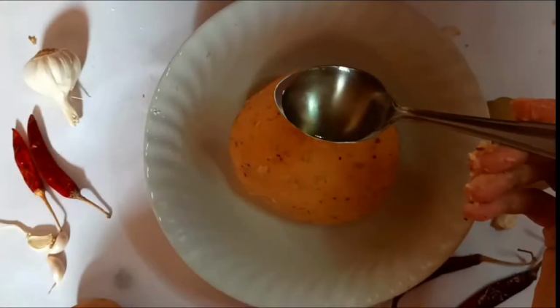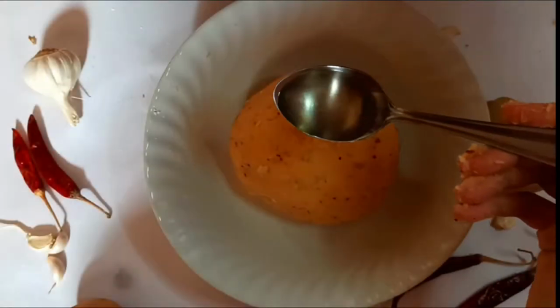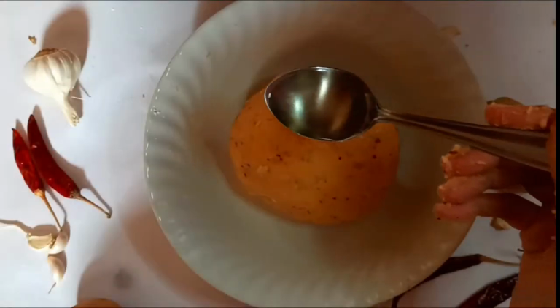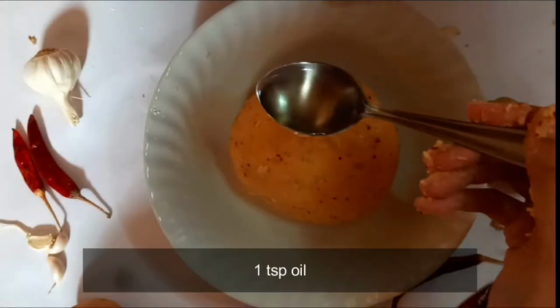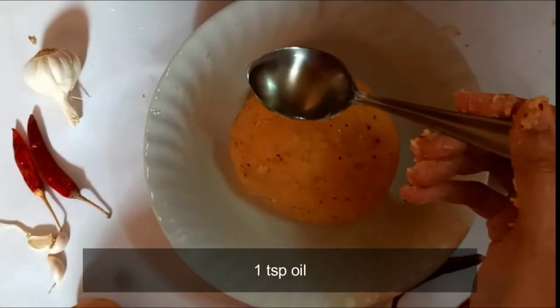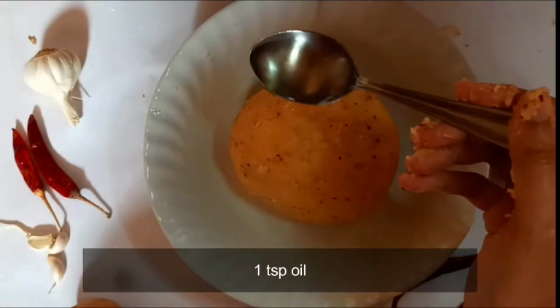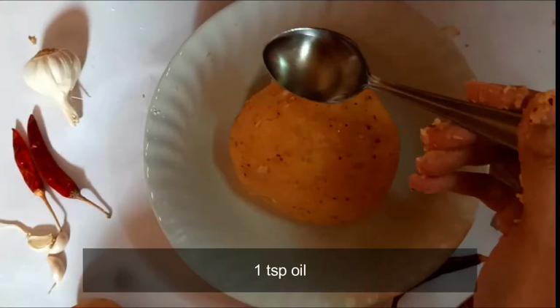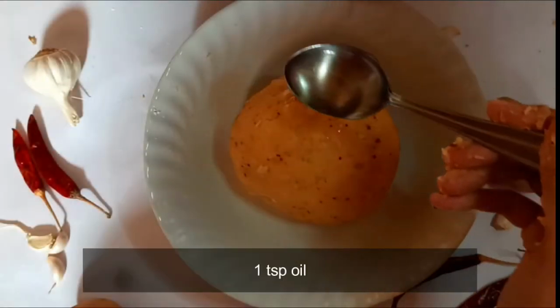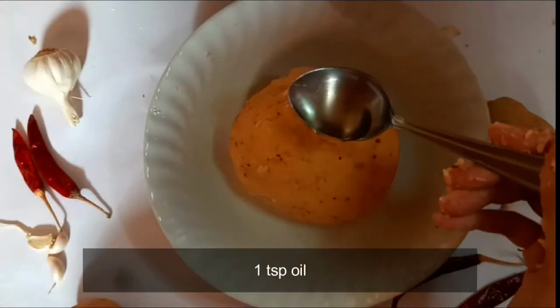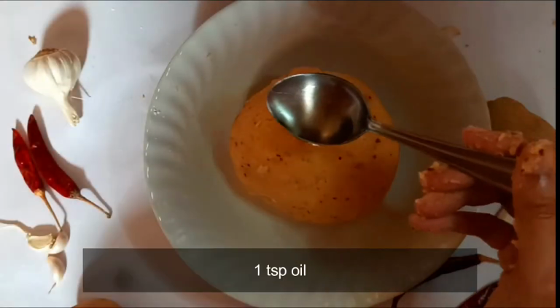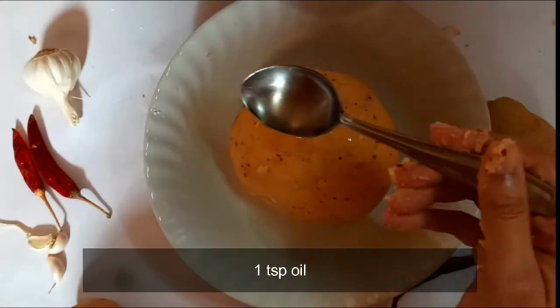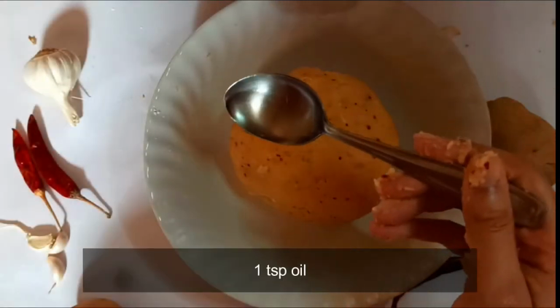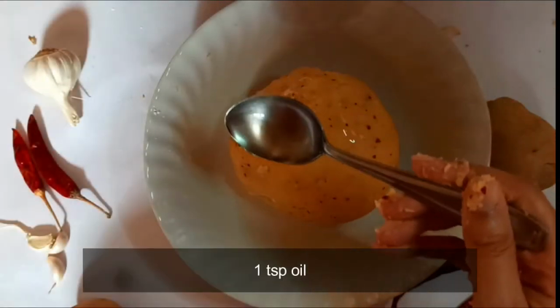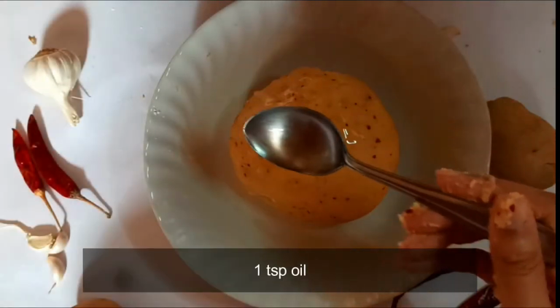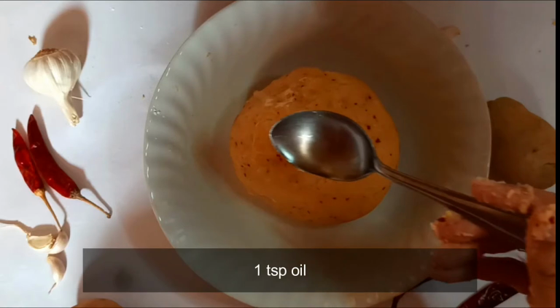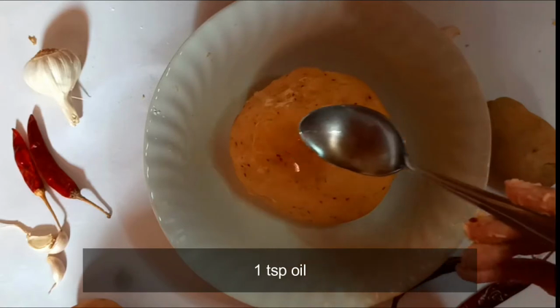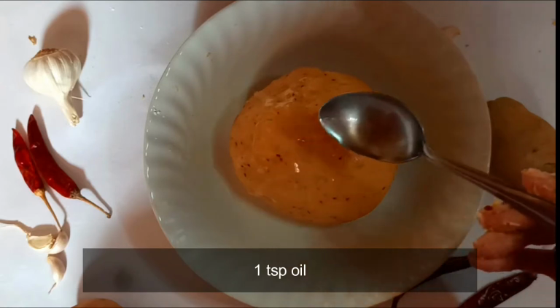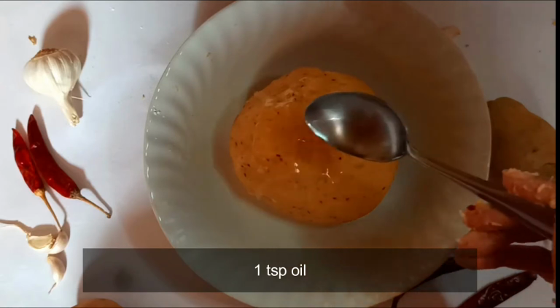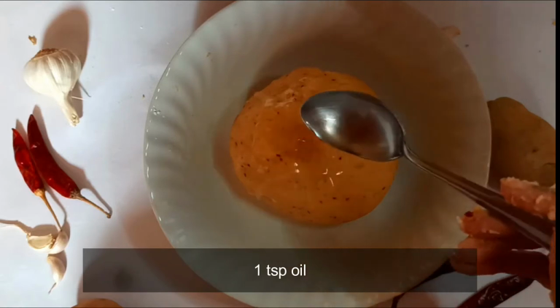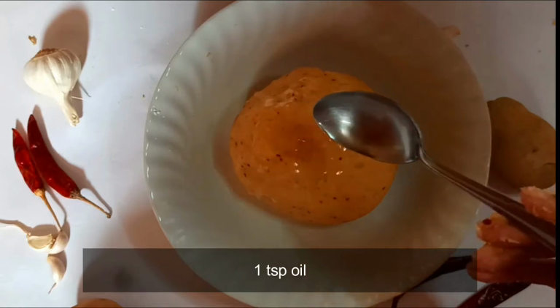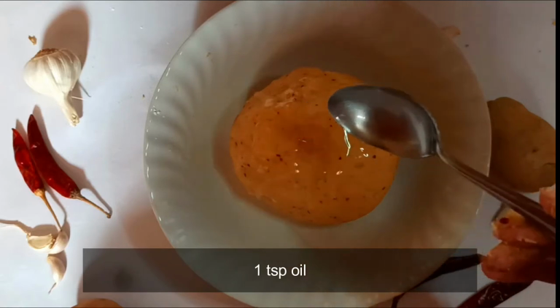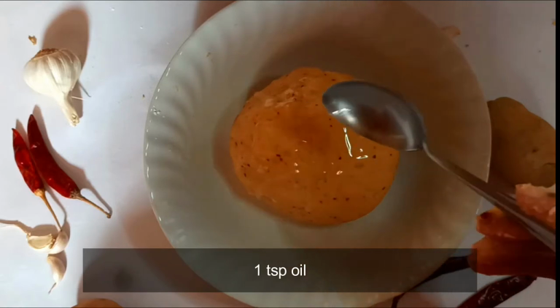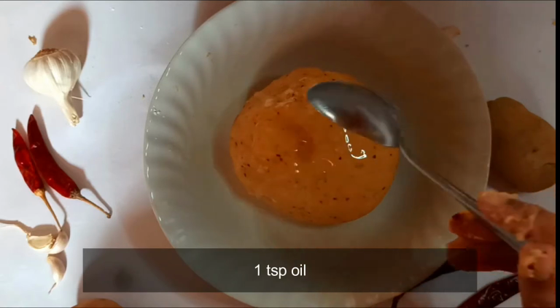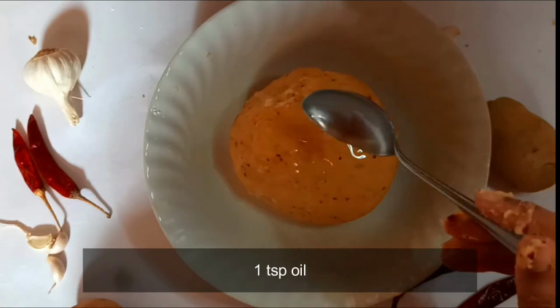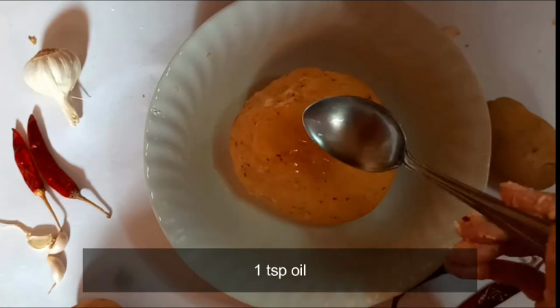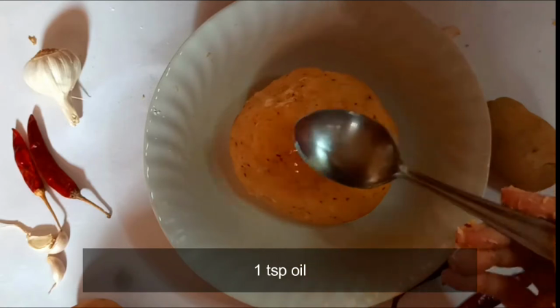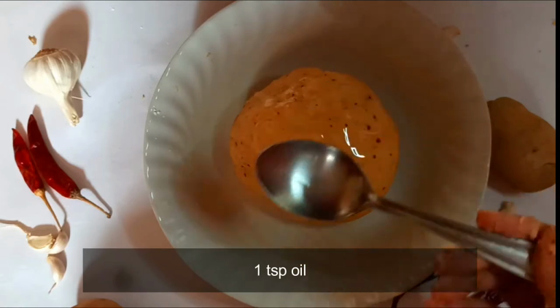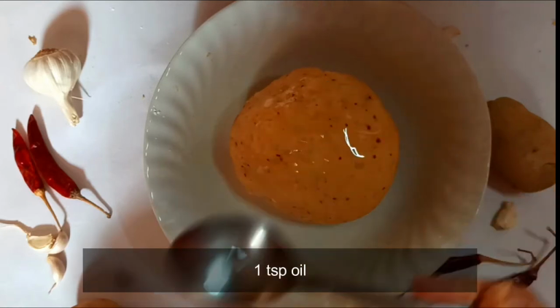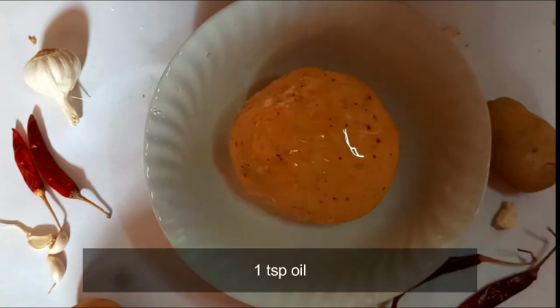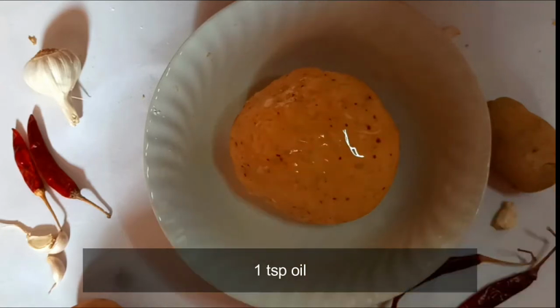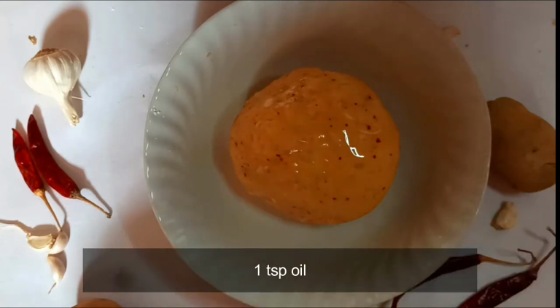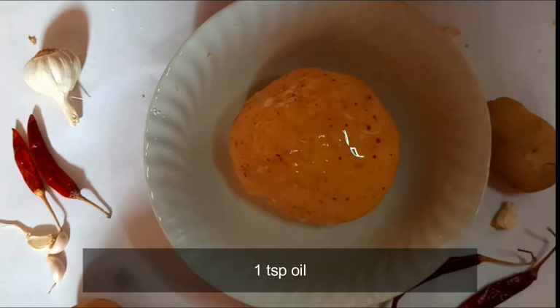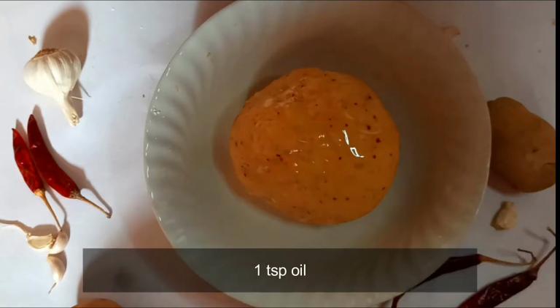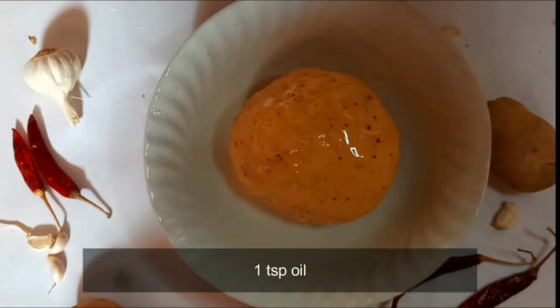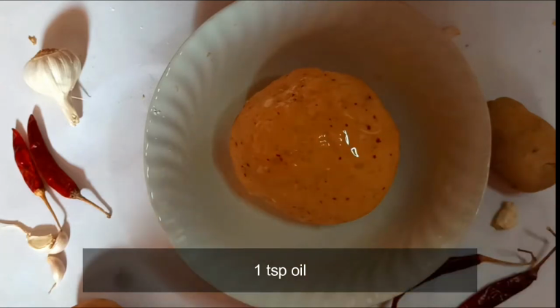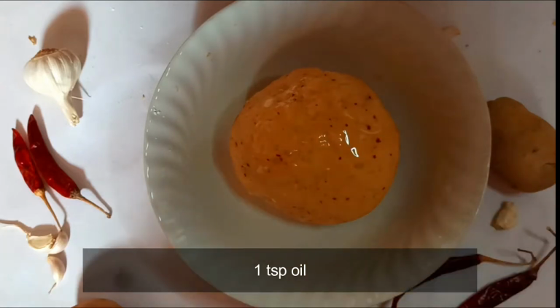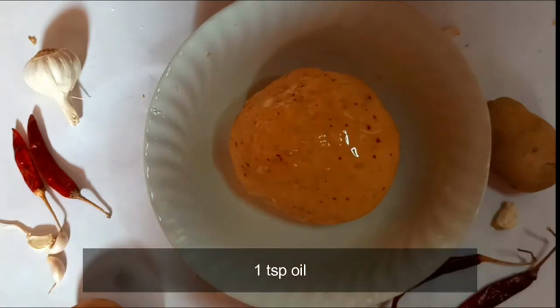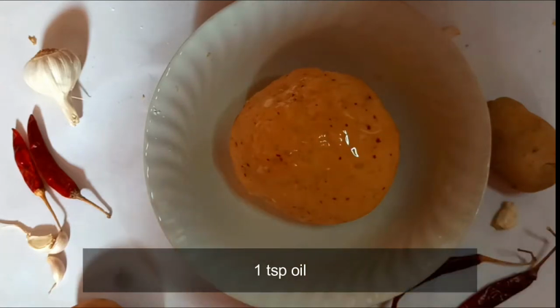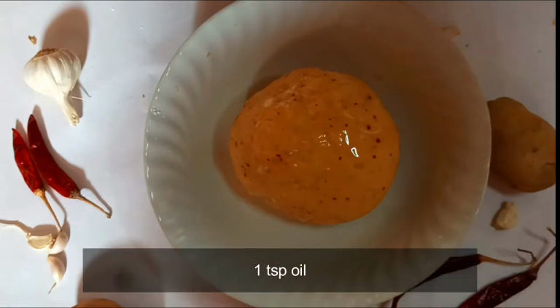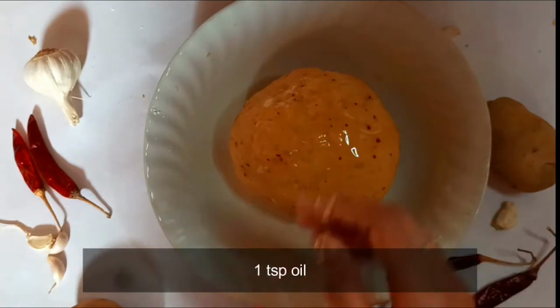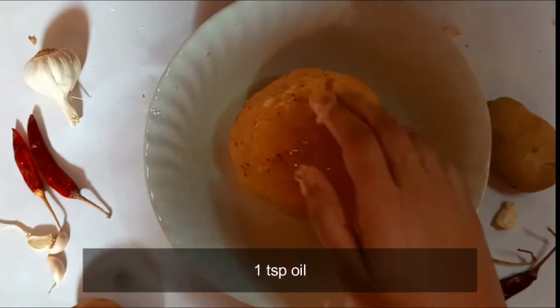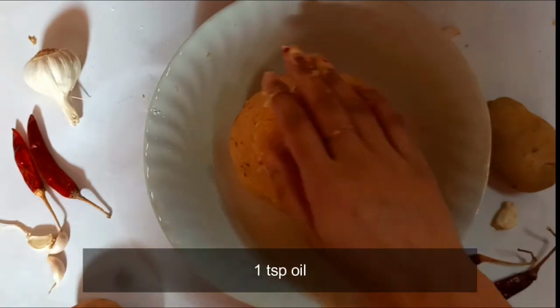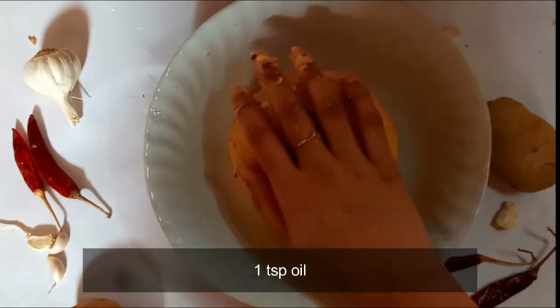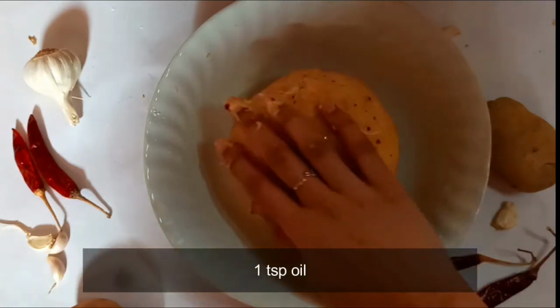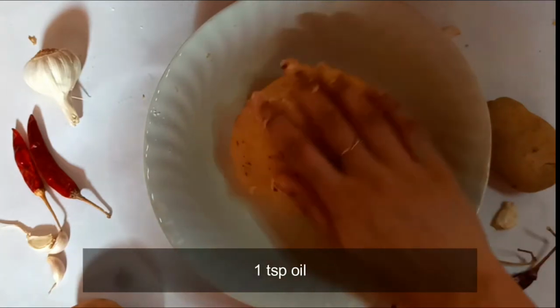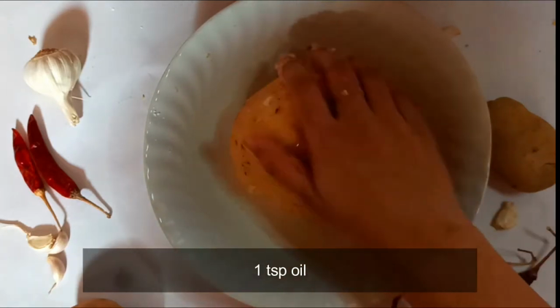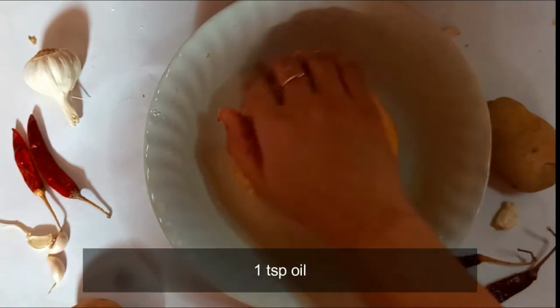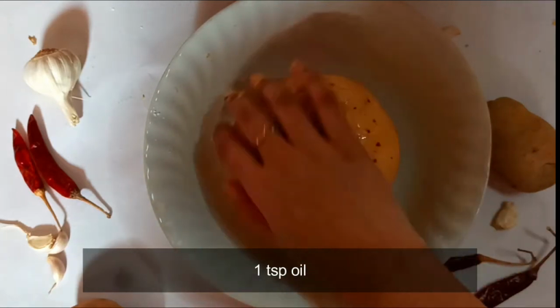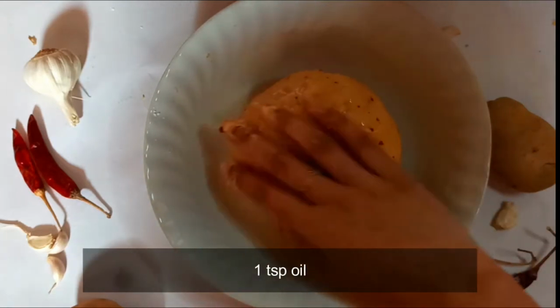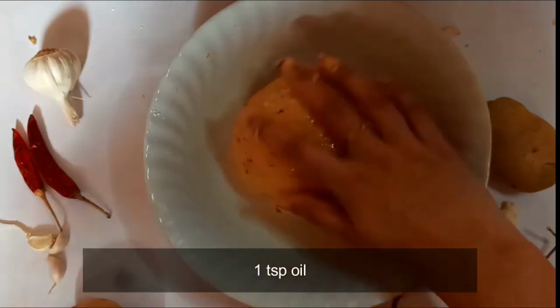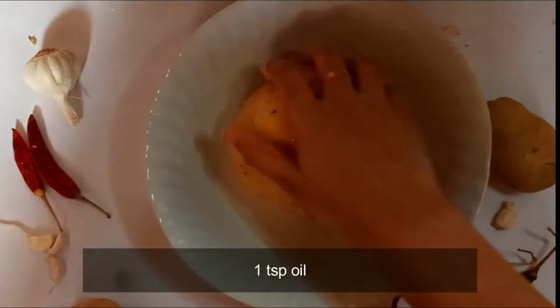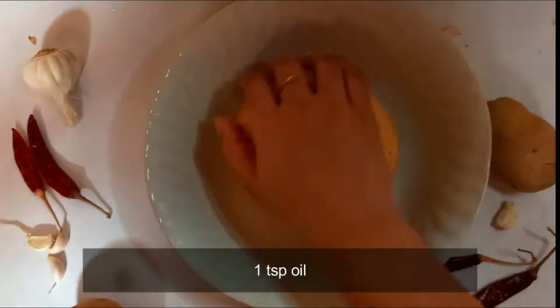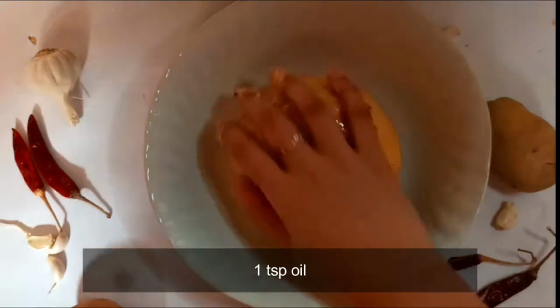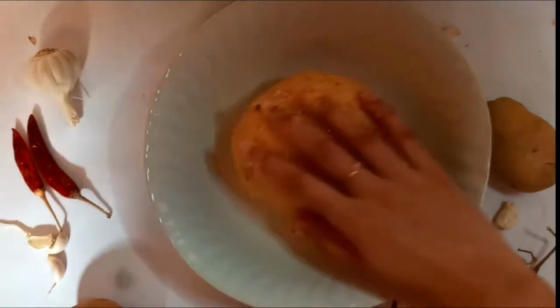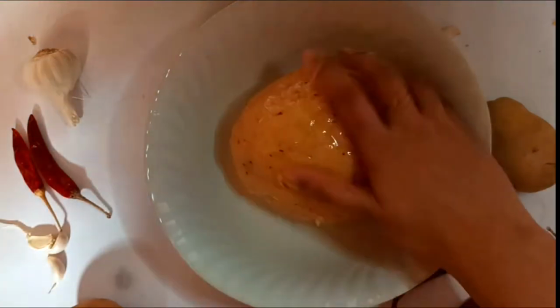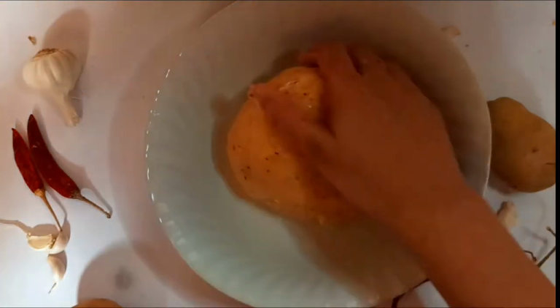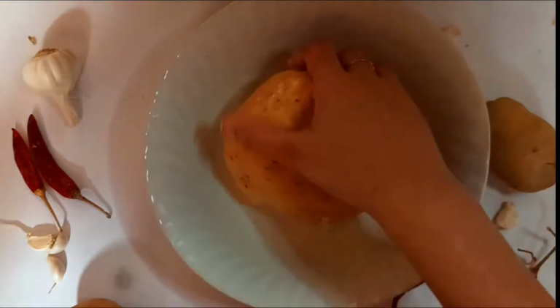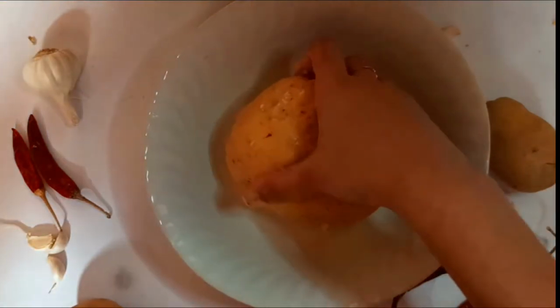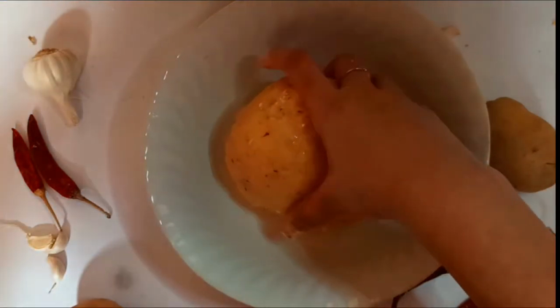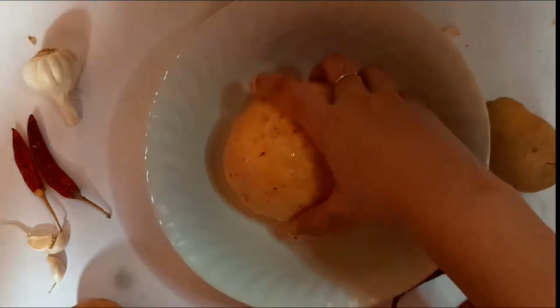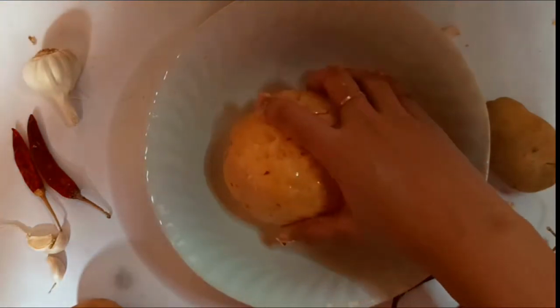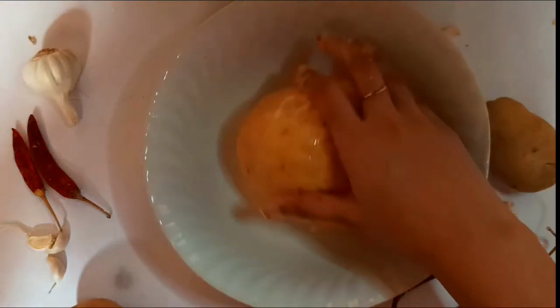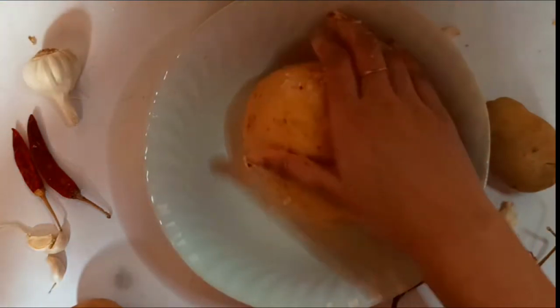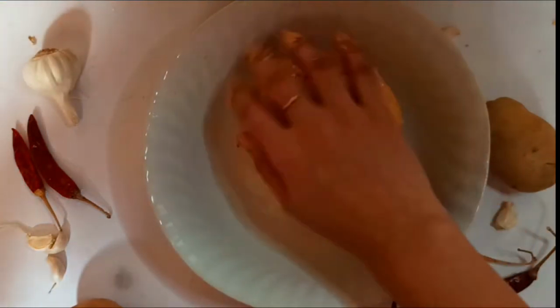Finally, add in a teaspoon of oil over the dough and spread it across — this is to smoothen out the dough.